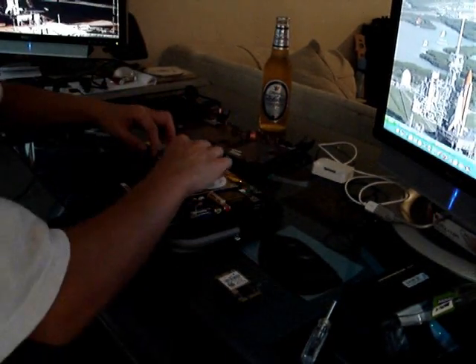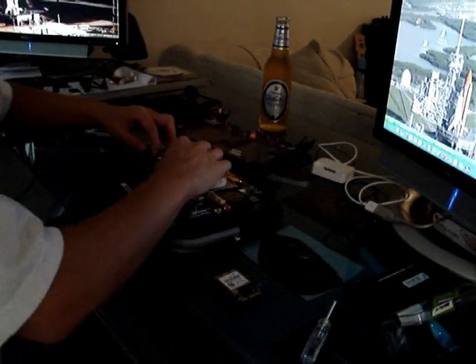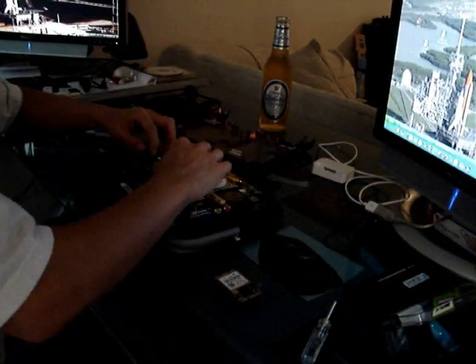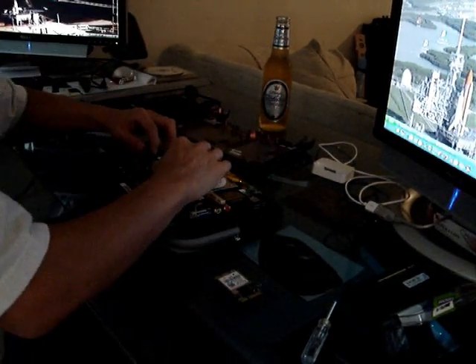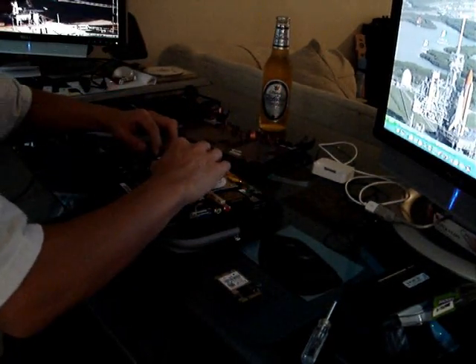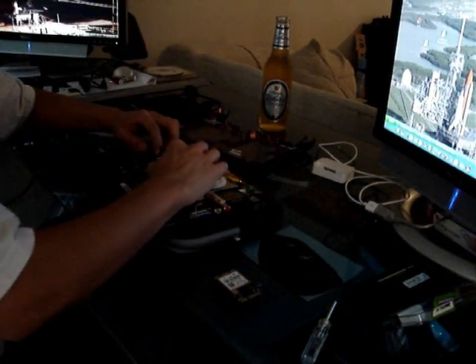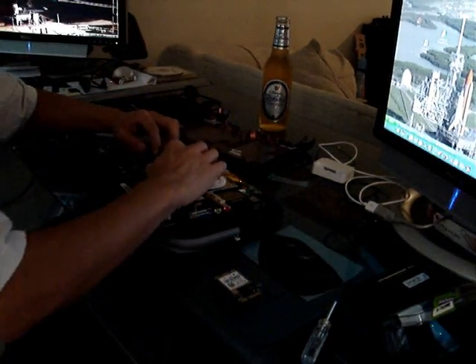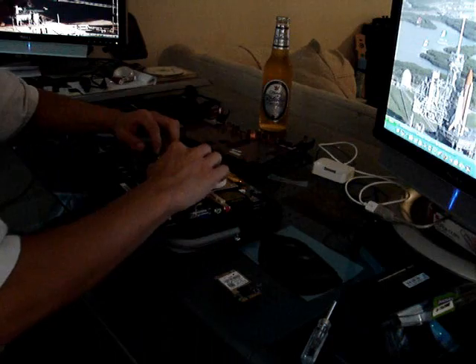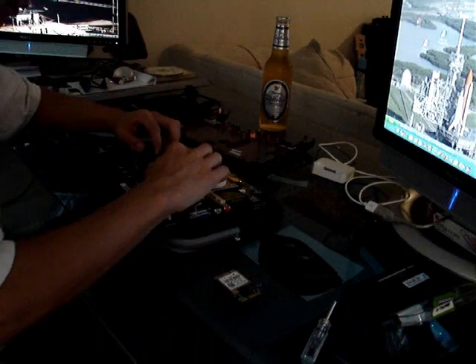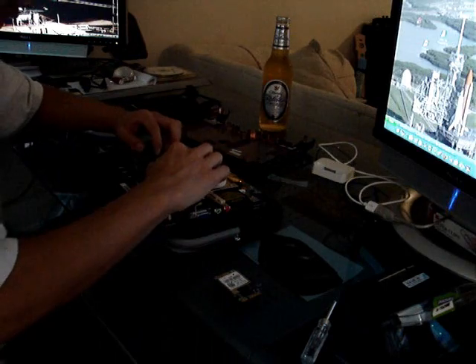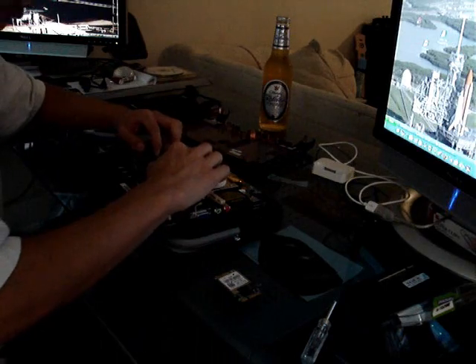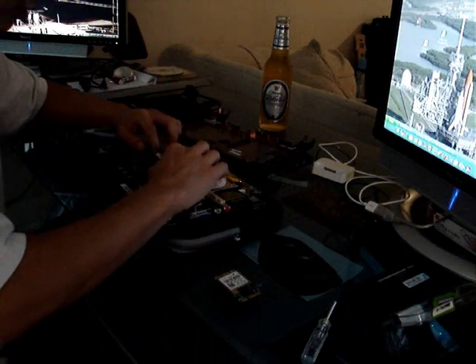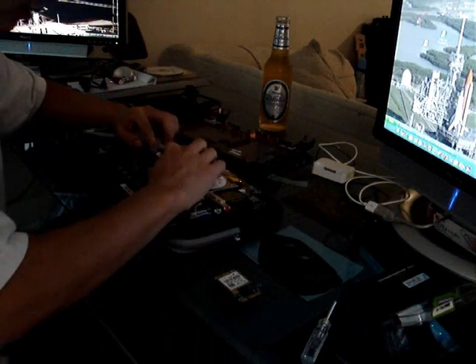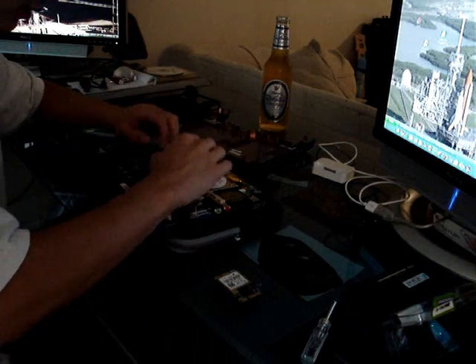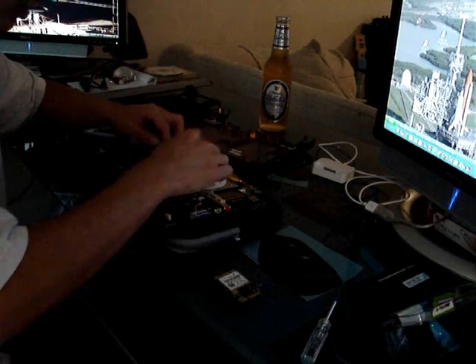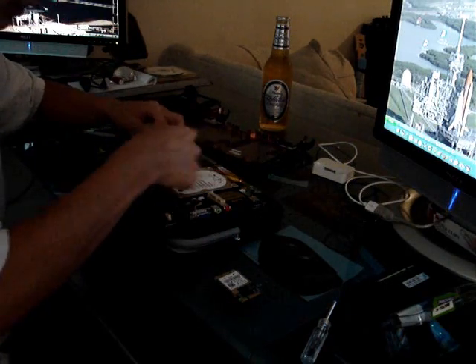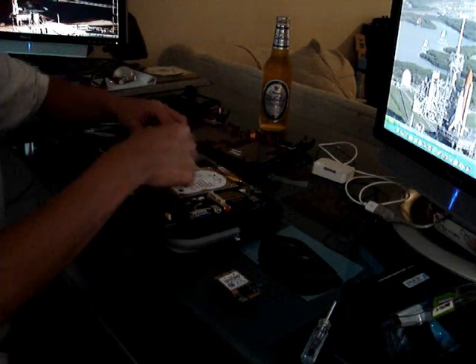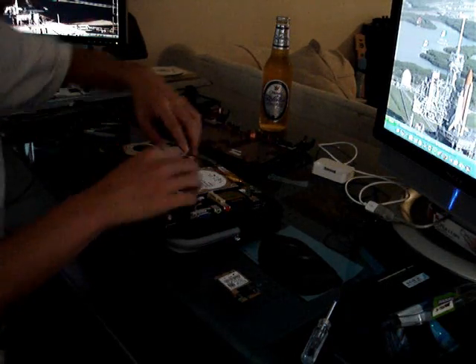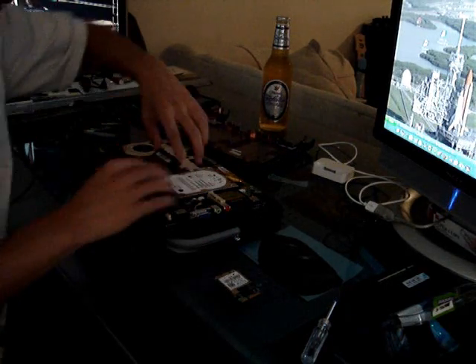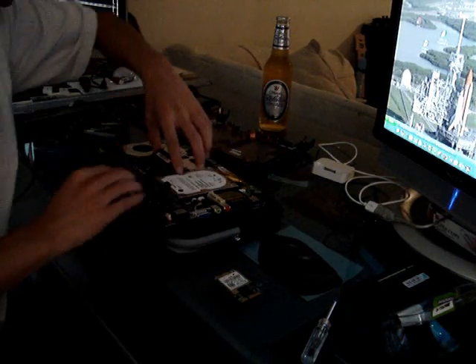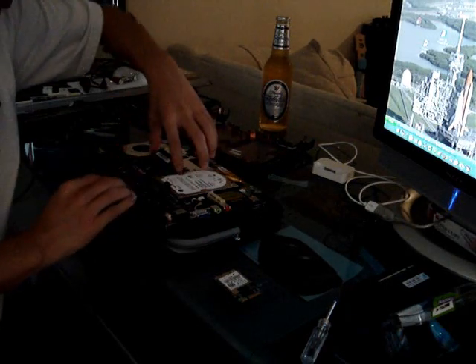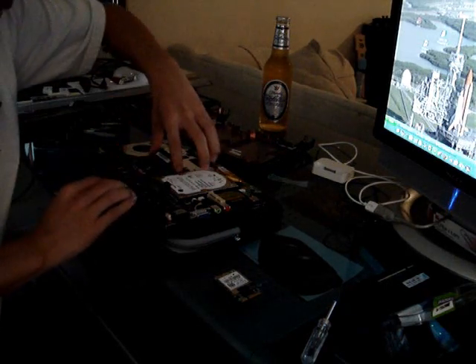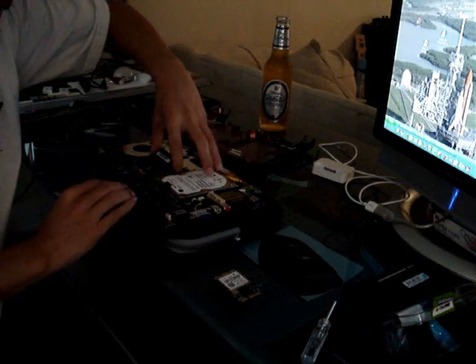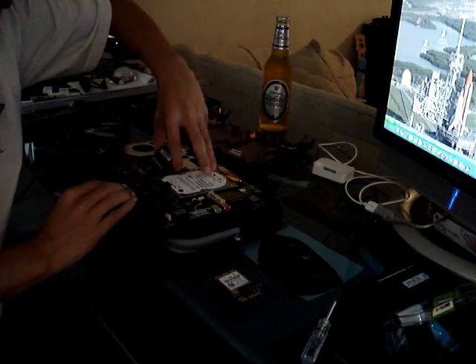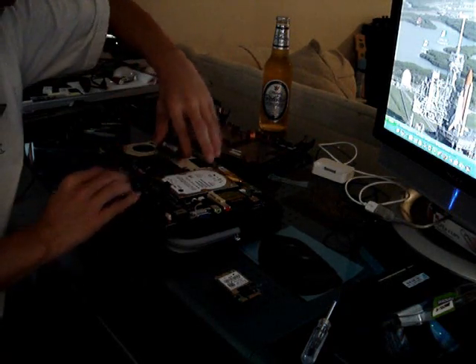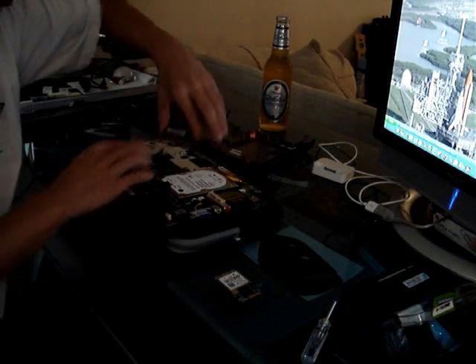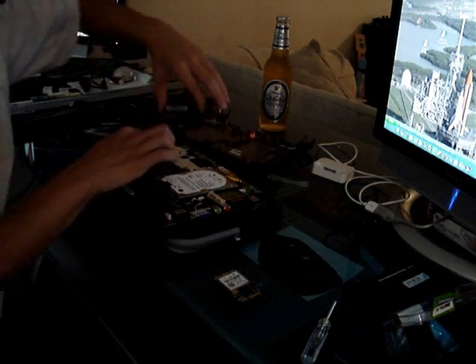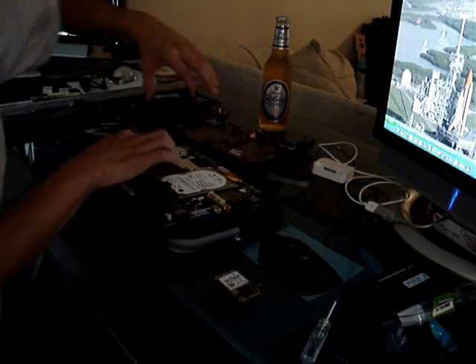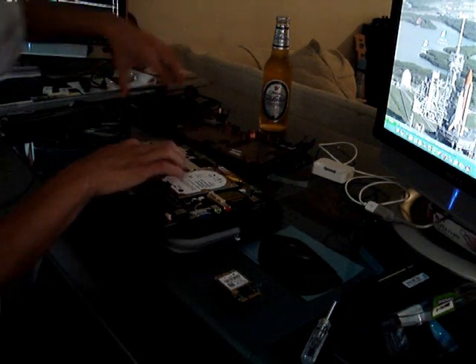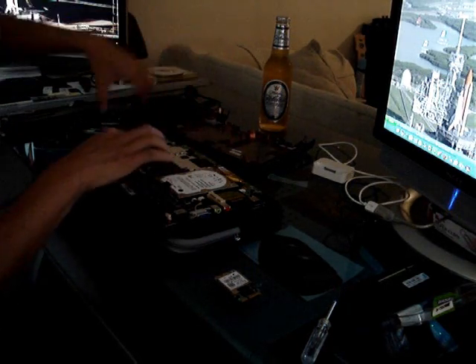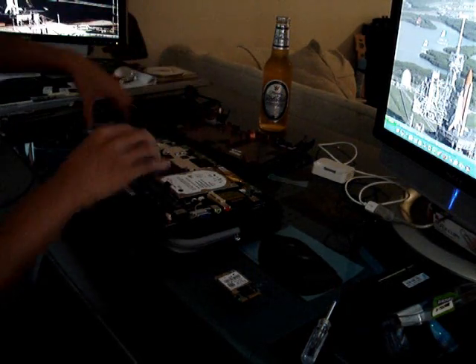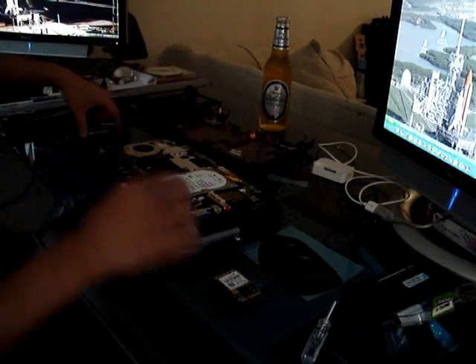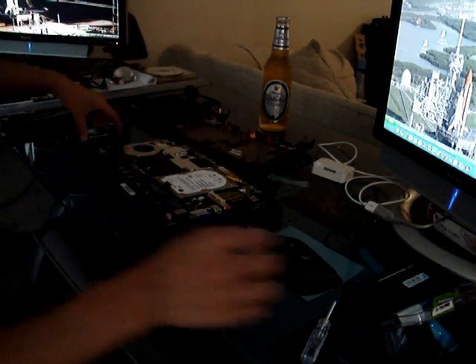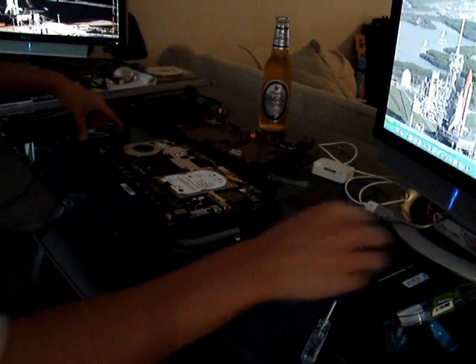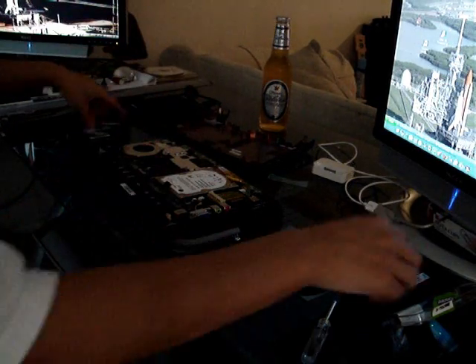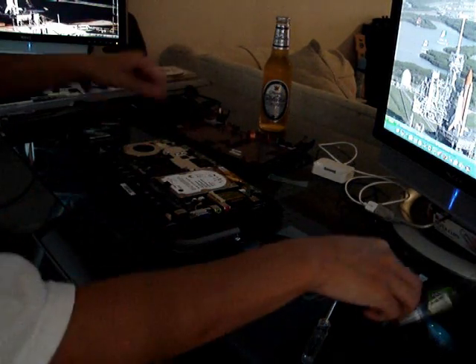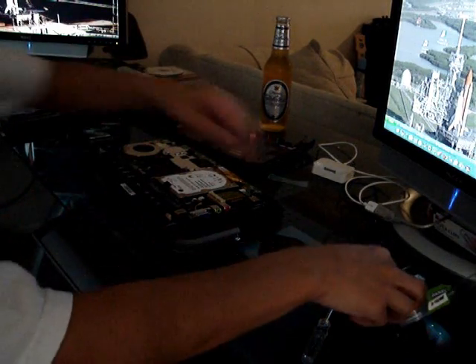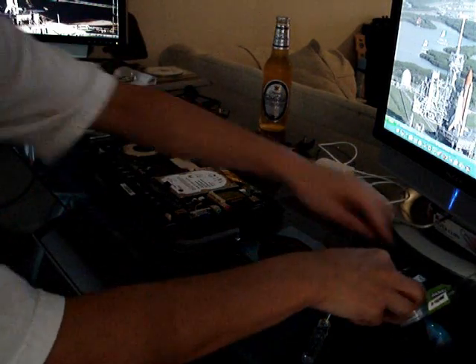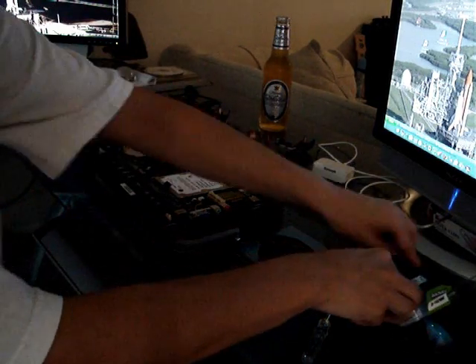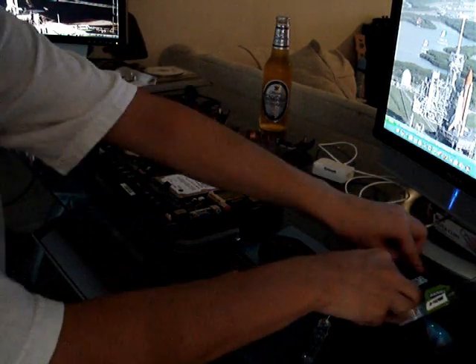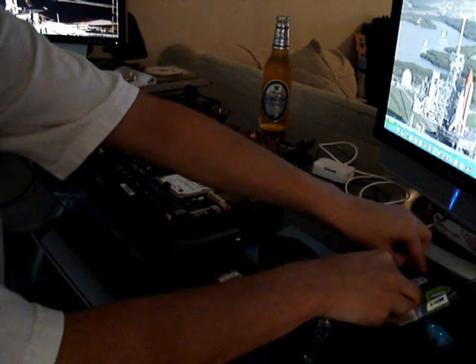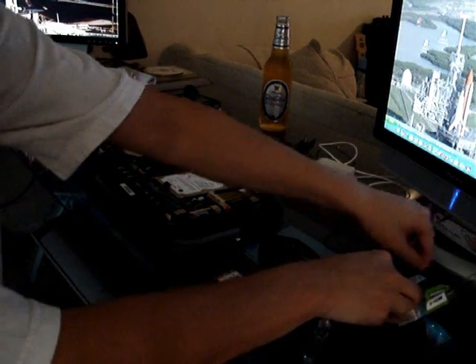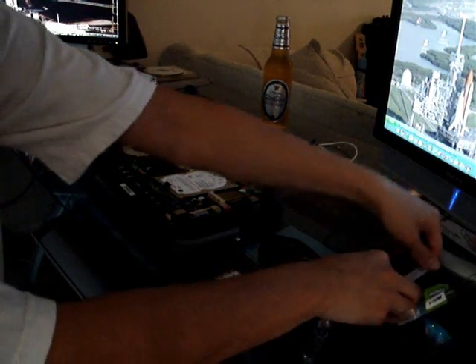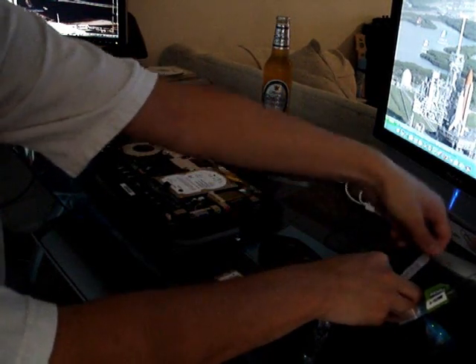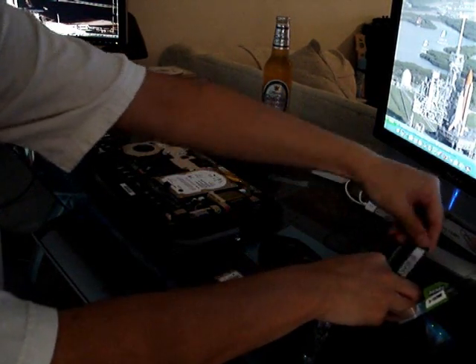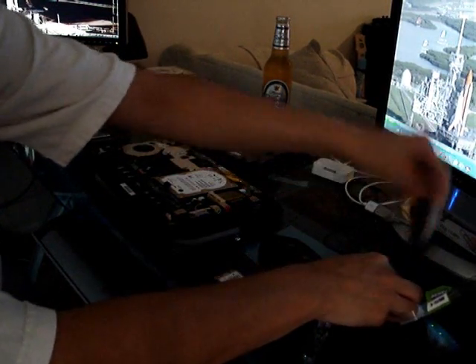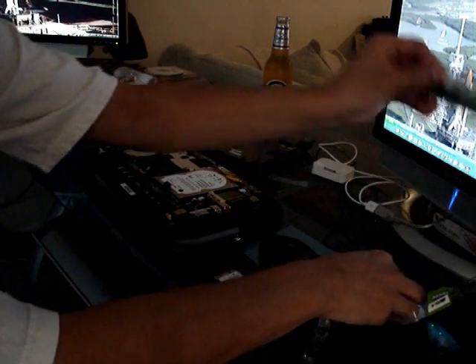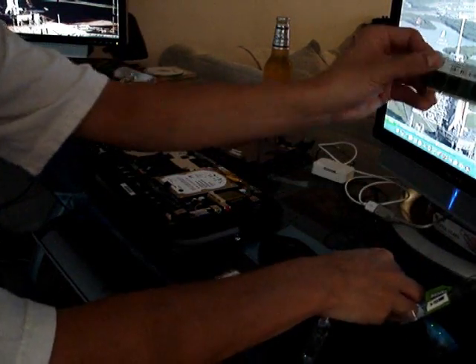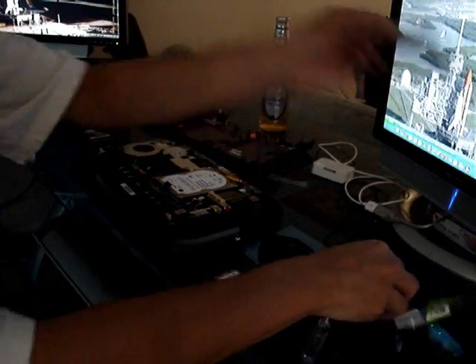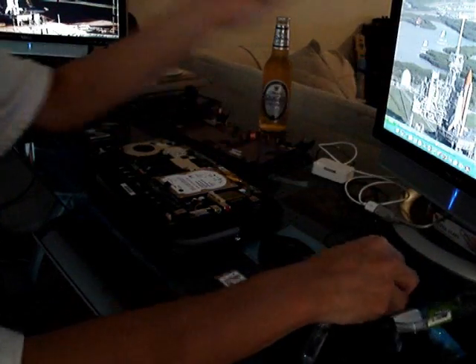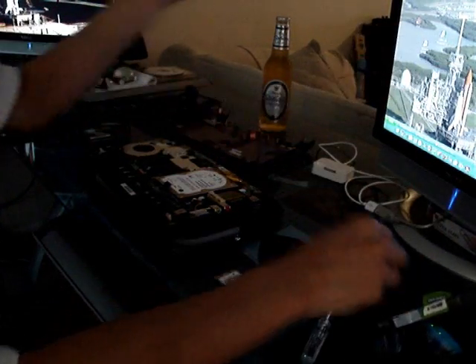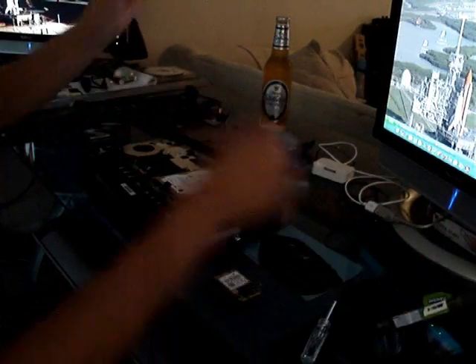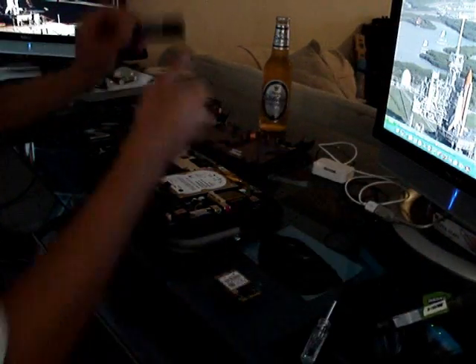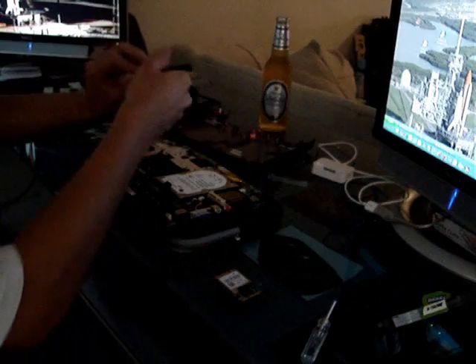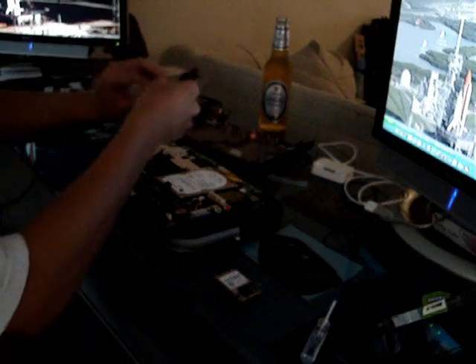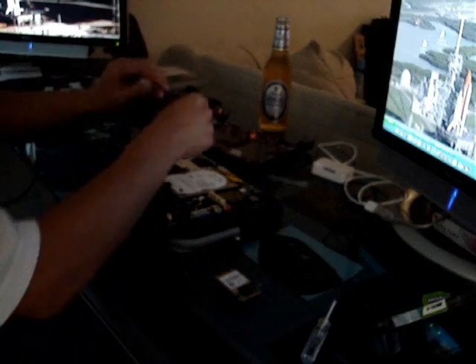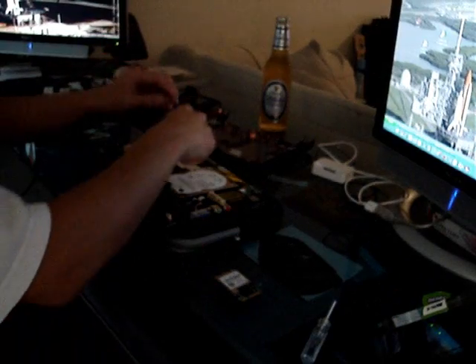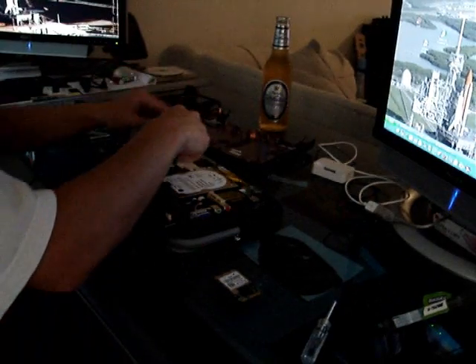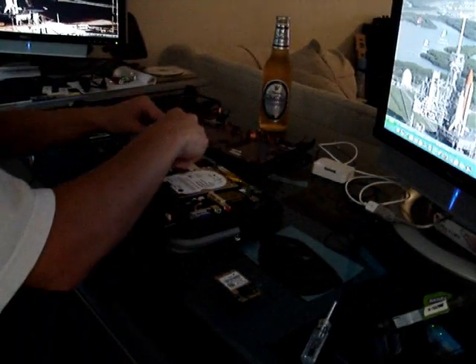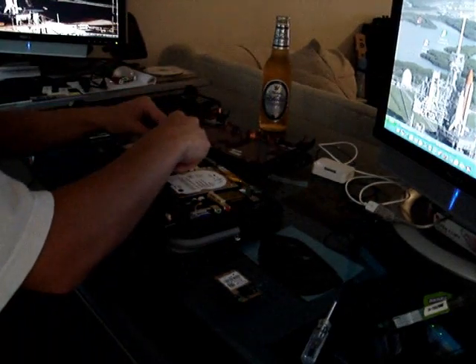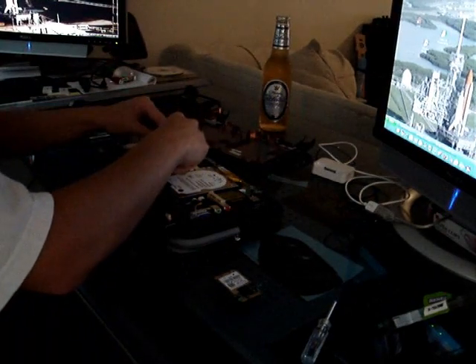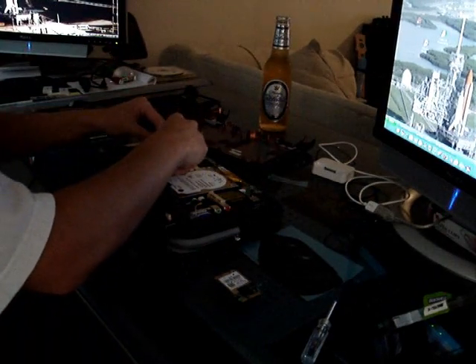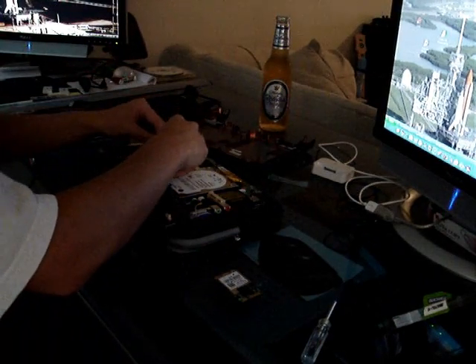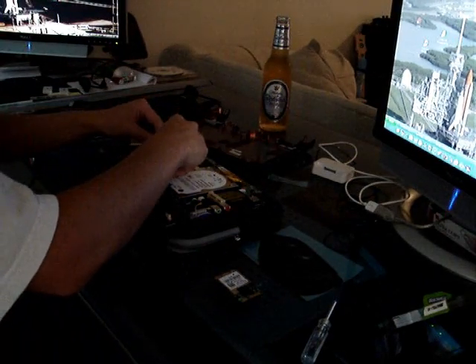Memory — easy. Normally when you get this it's a blank slot. So you just take your memory and throw it in.